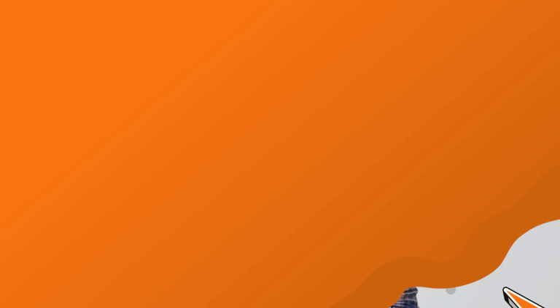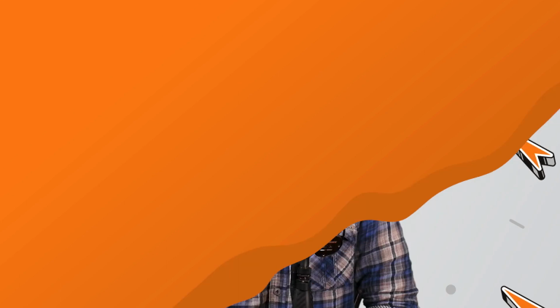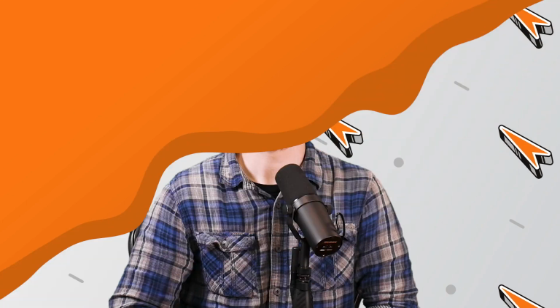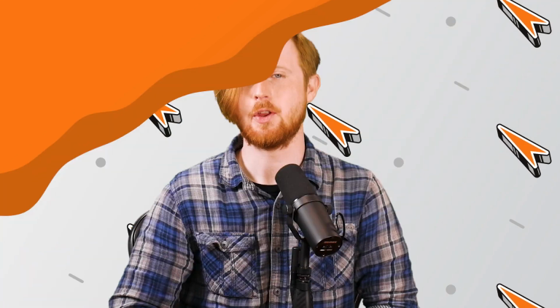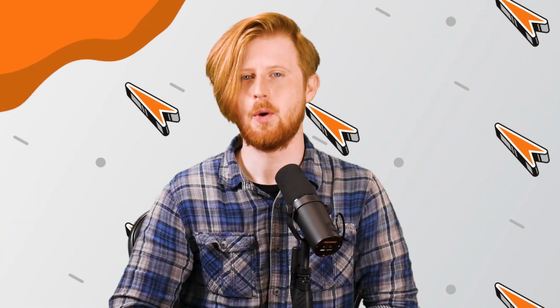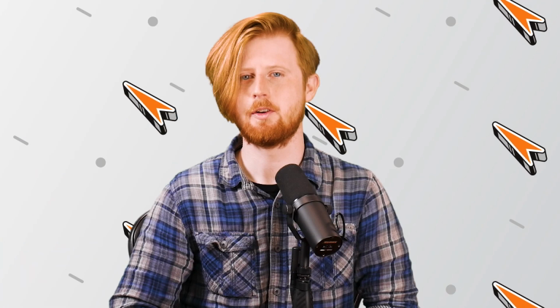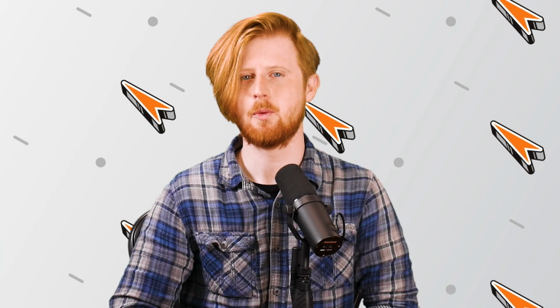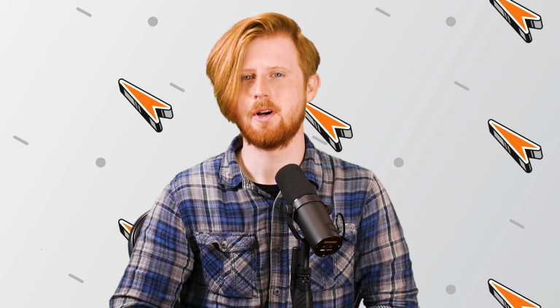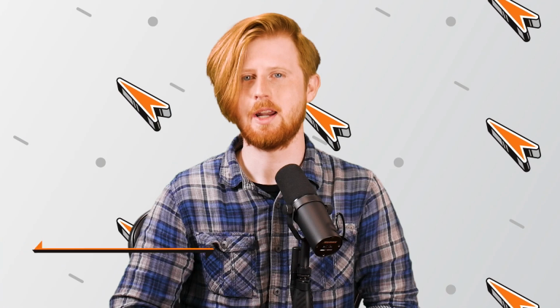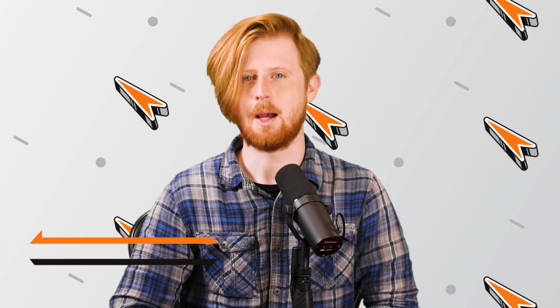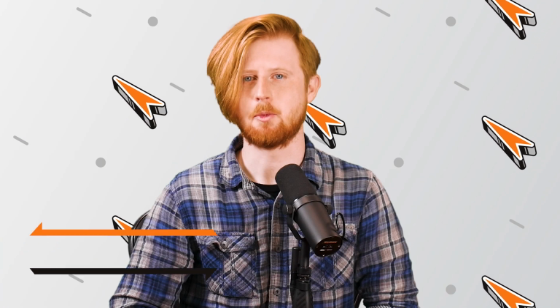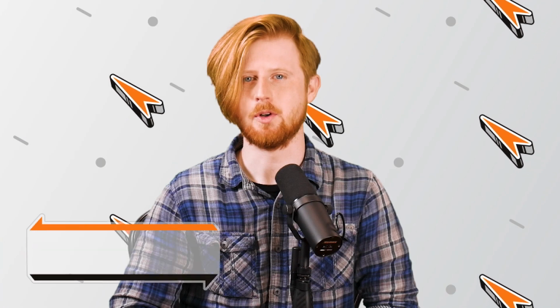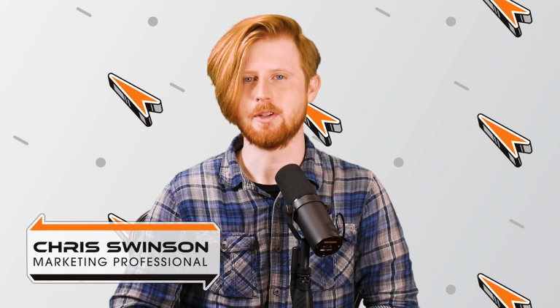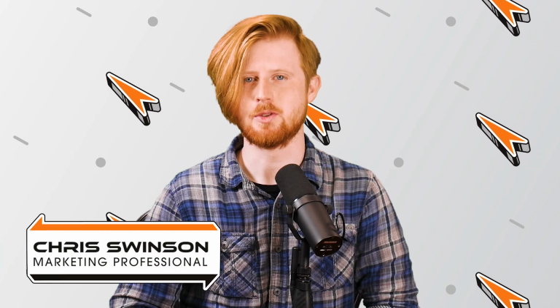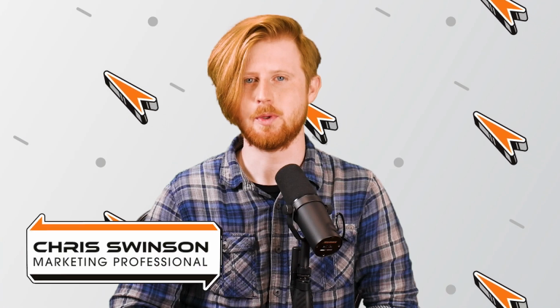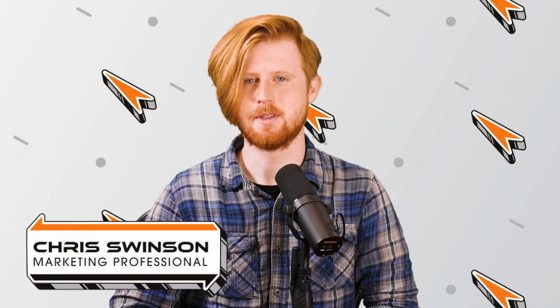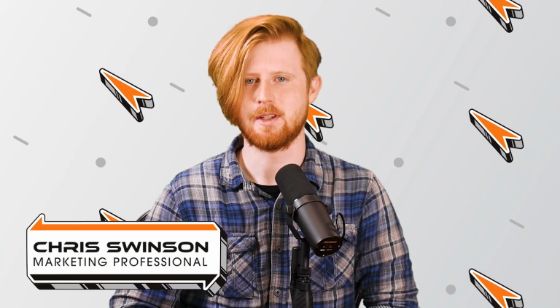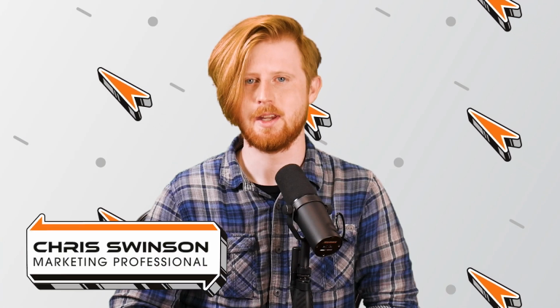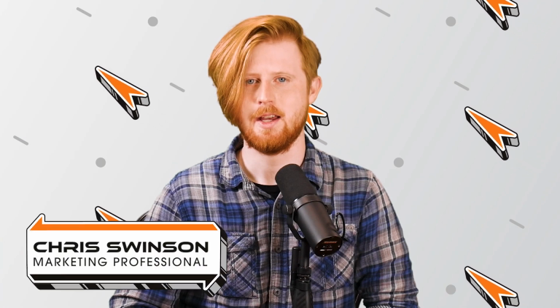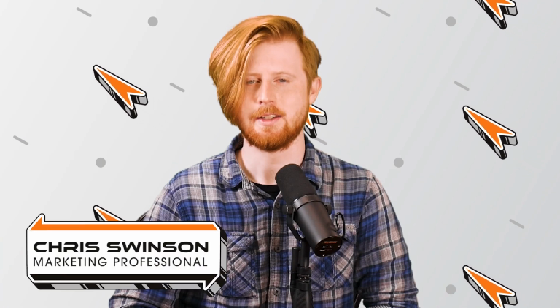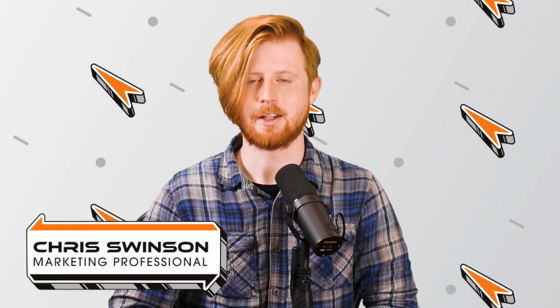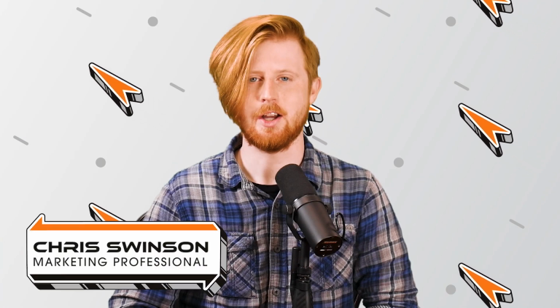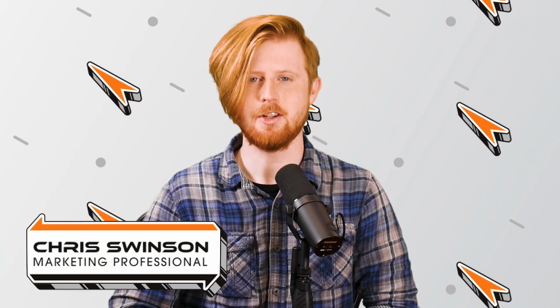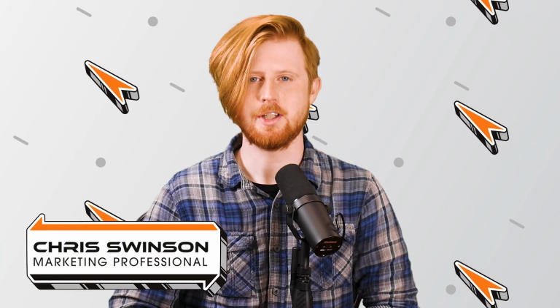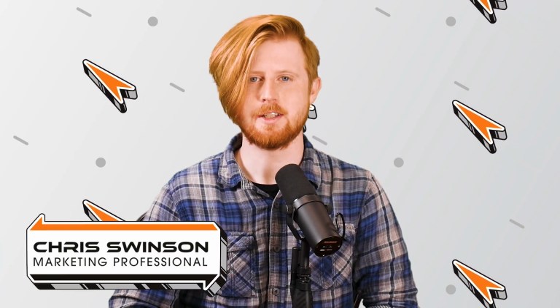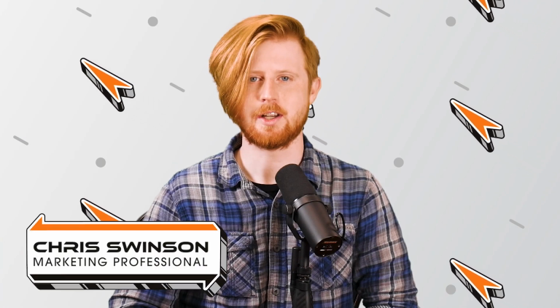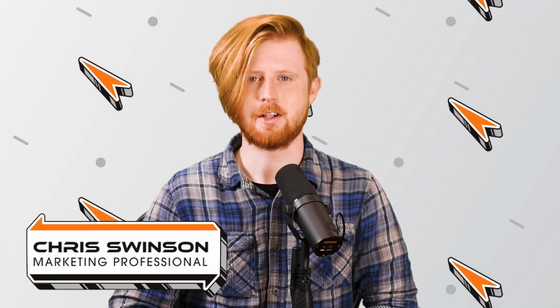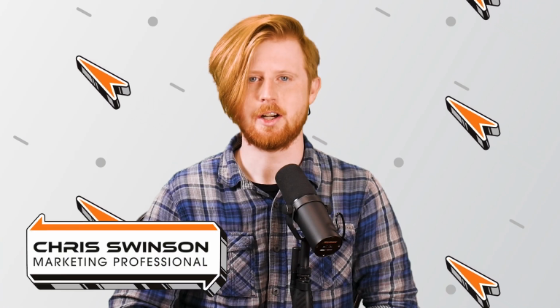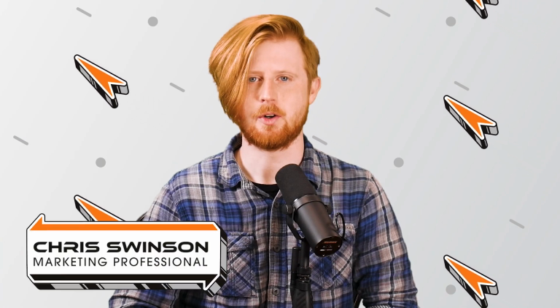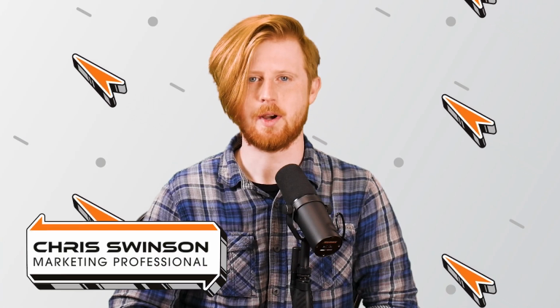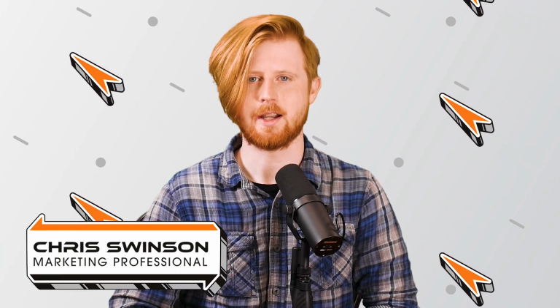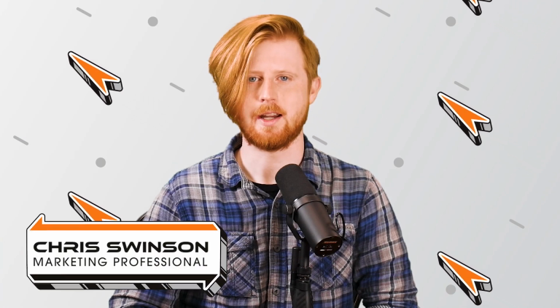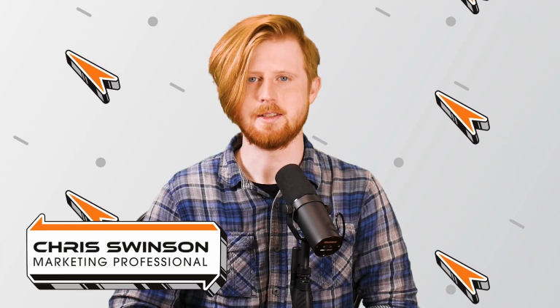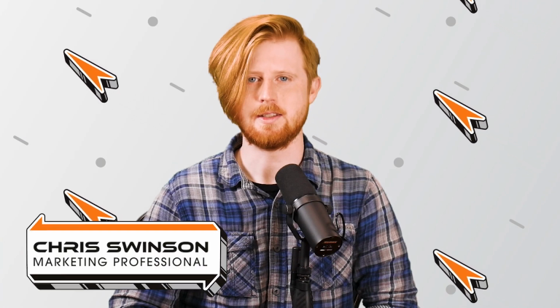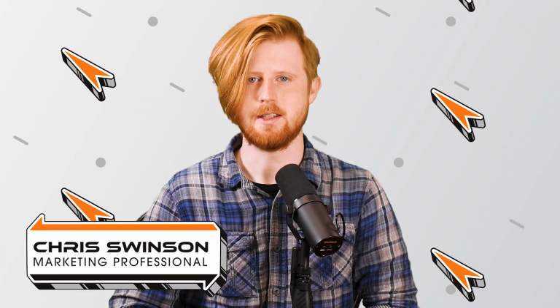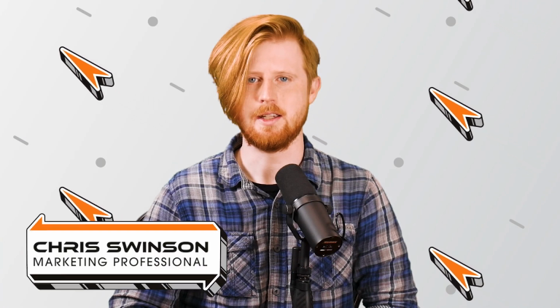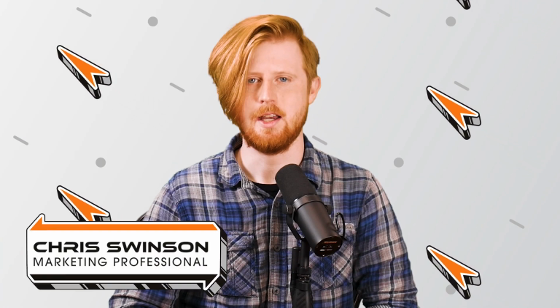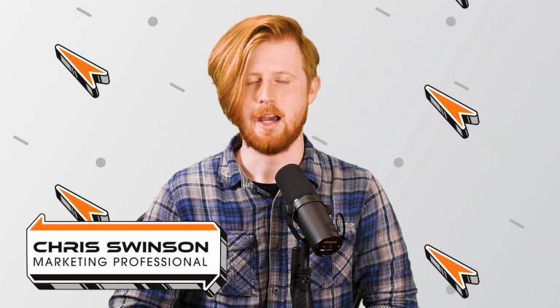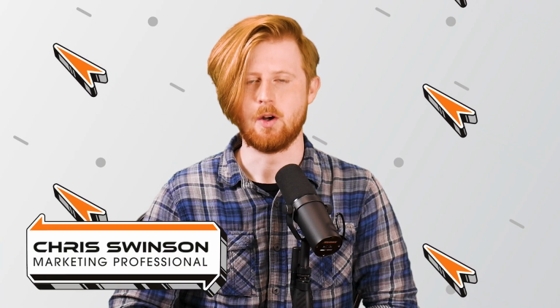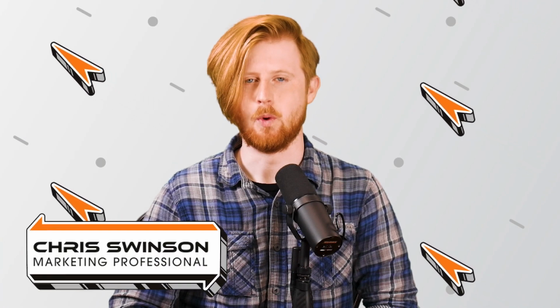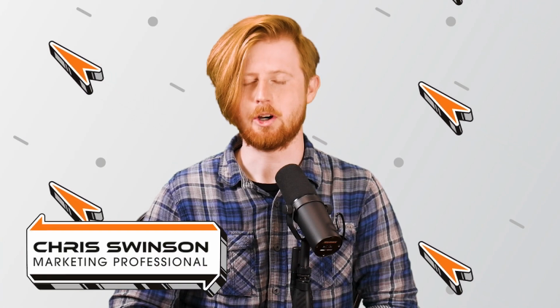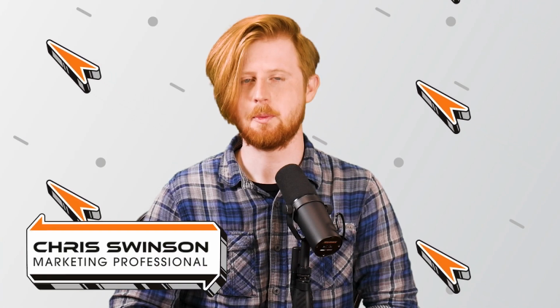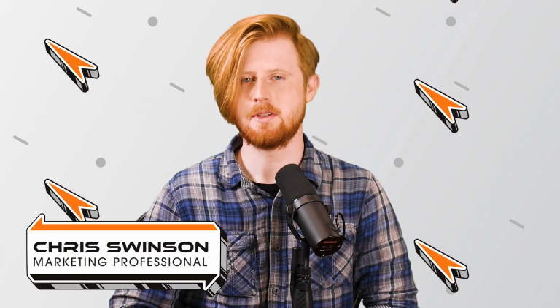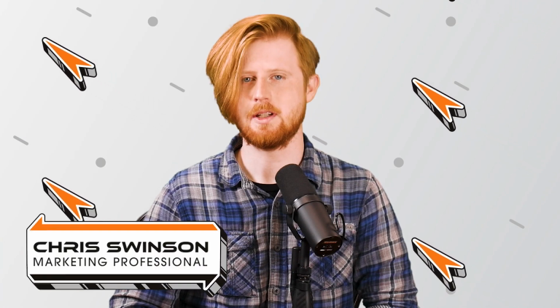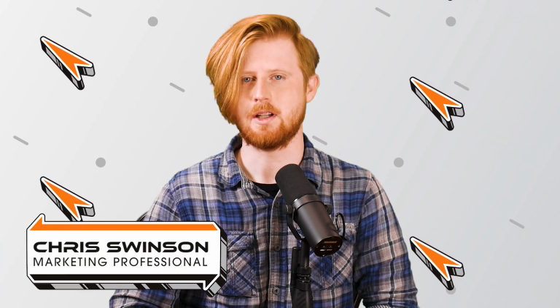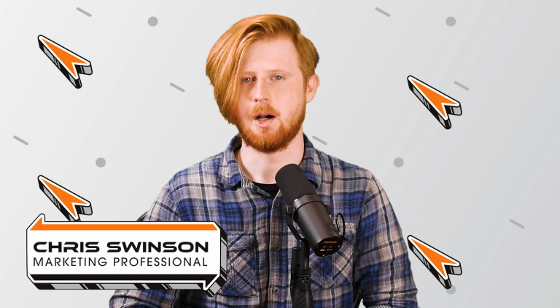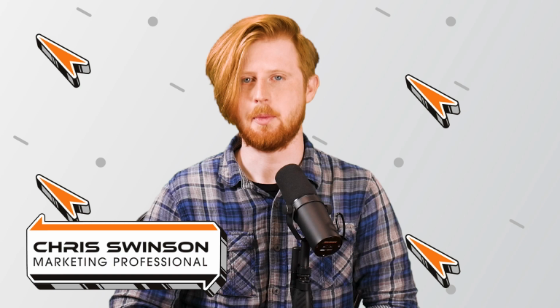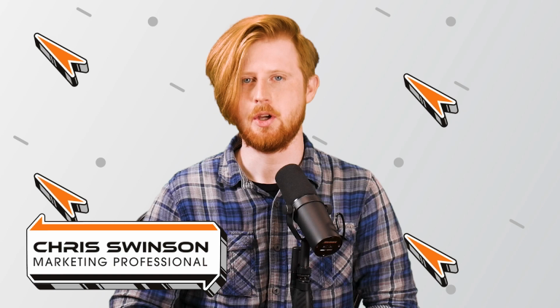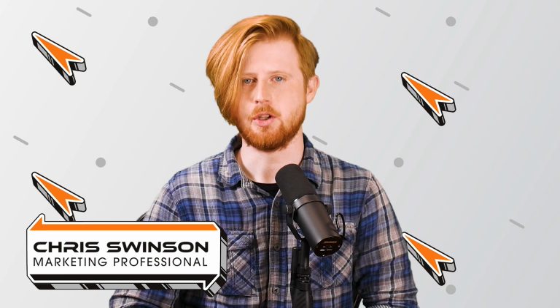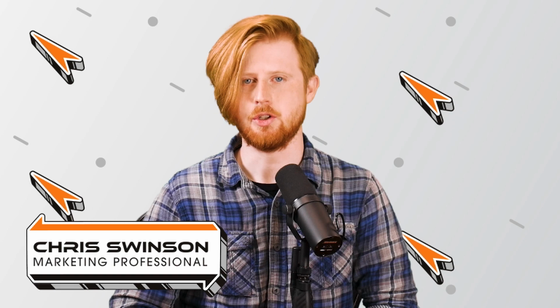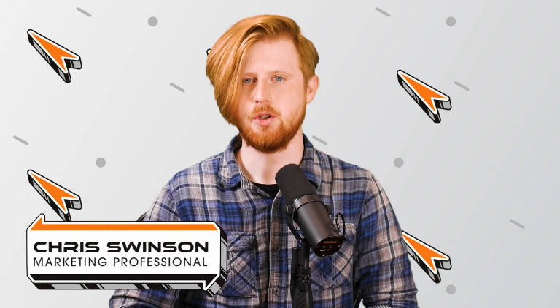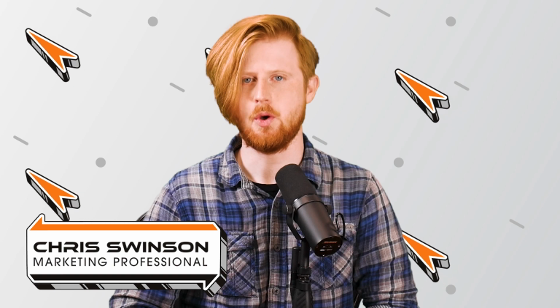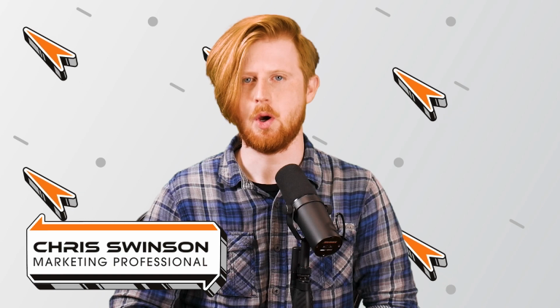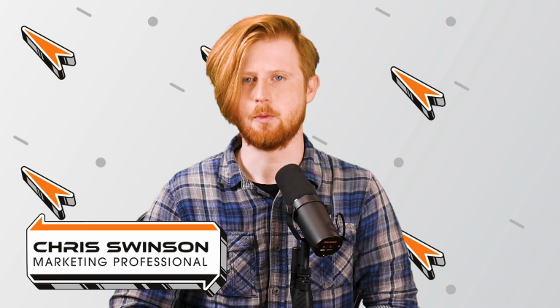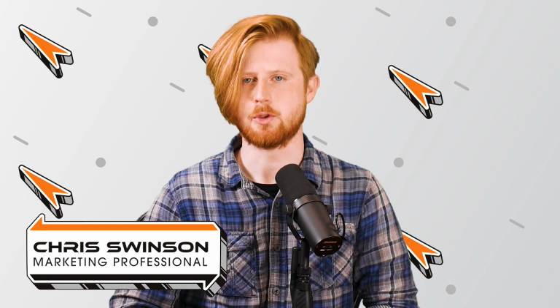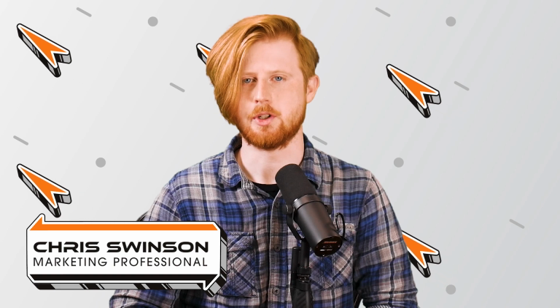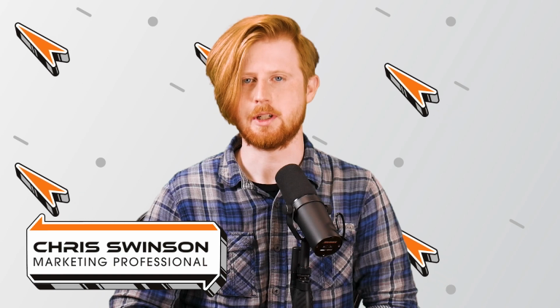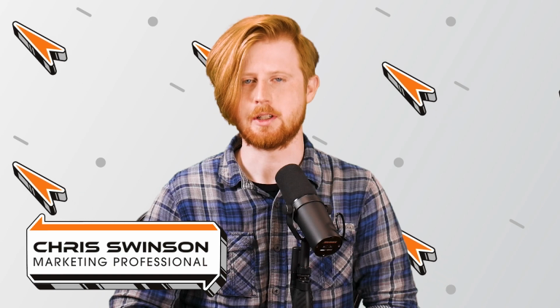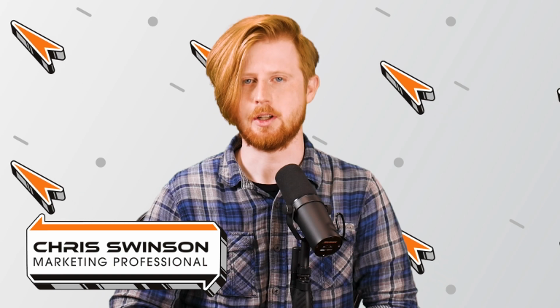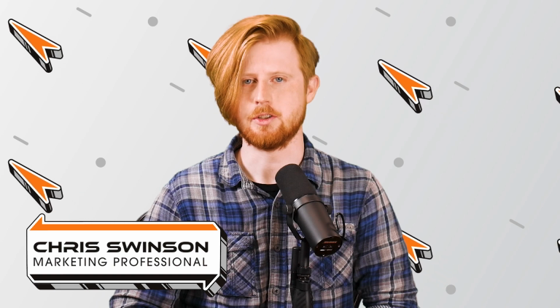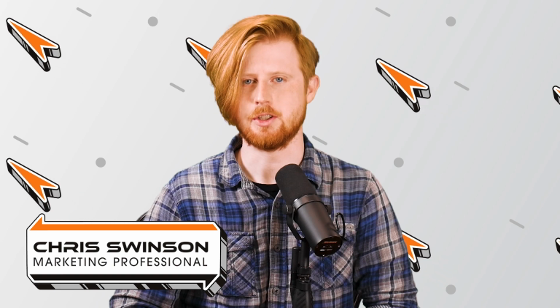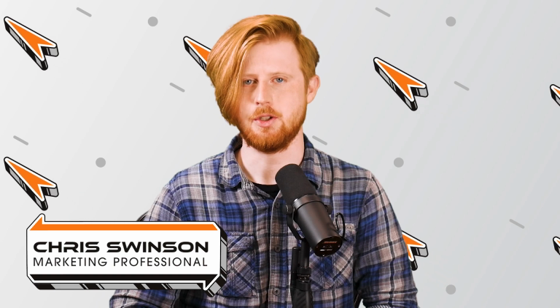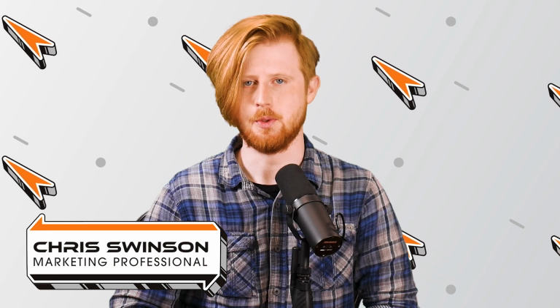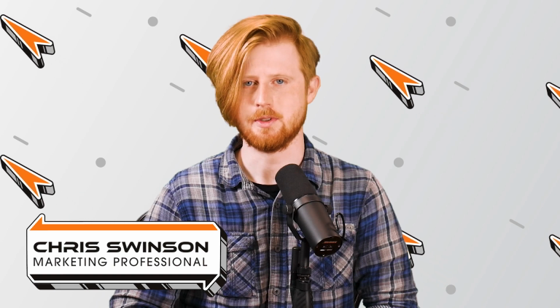Hello everyone, I'm Chris Swinson, Technology Insider here at Rocket IT, and welcome to SyncUp, your new home for Trinity Technology News.